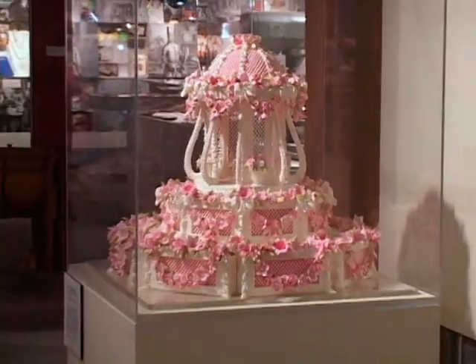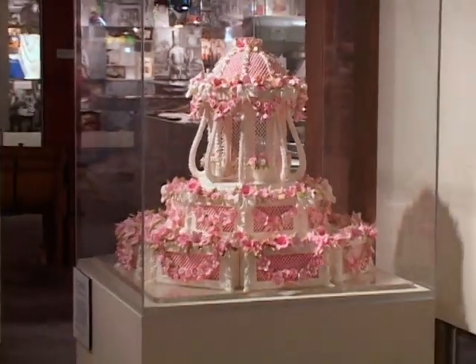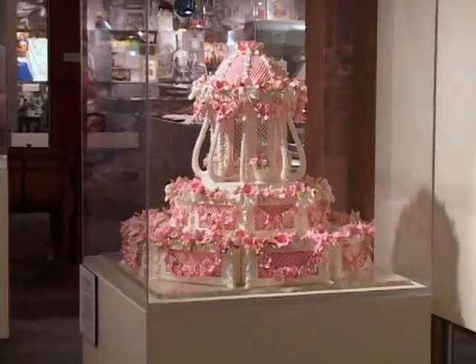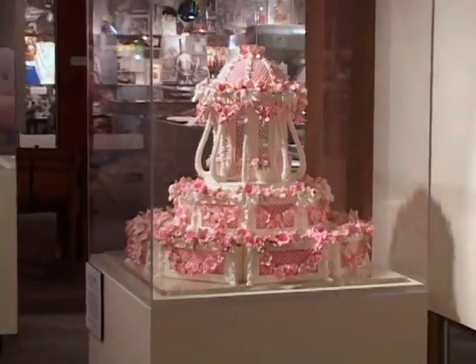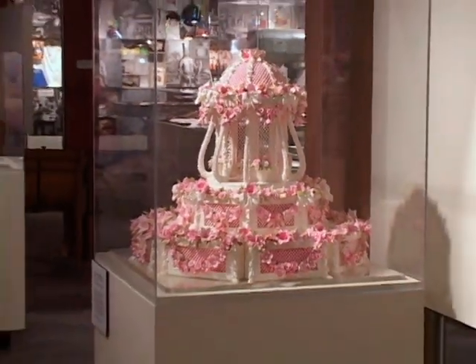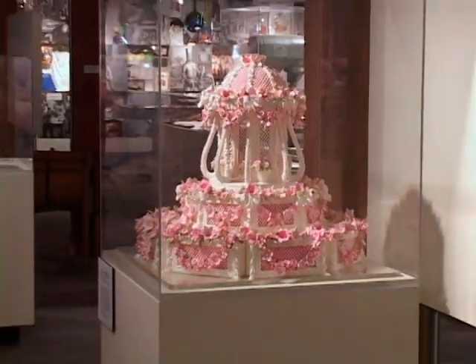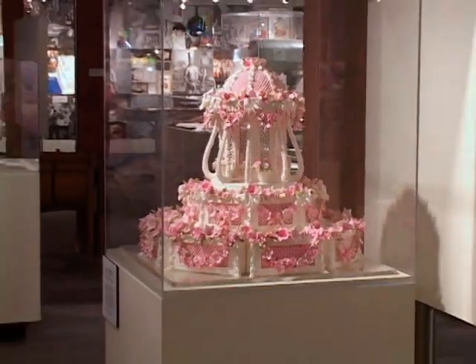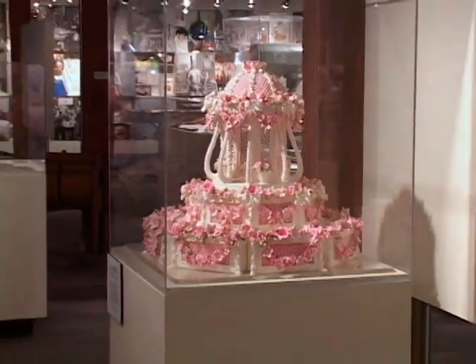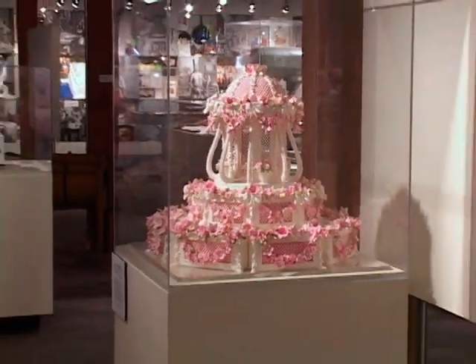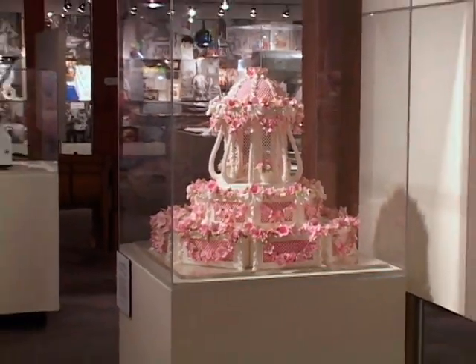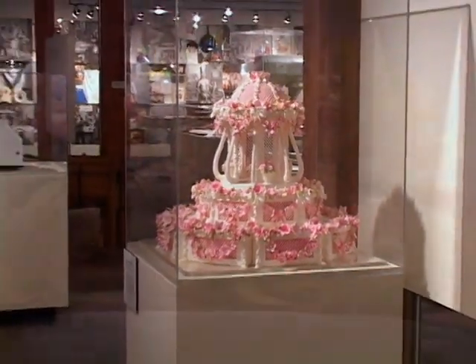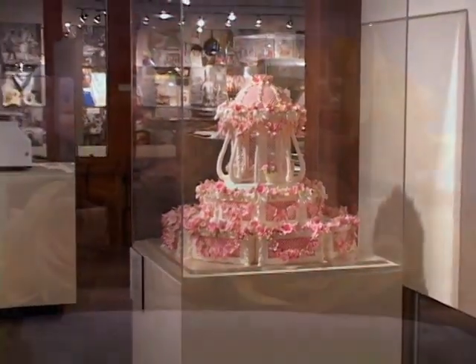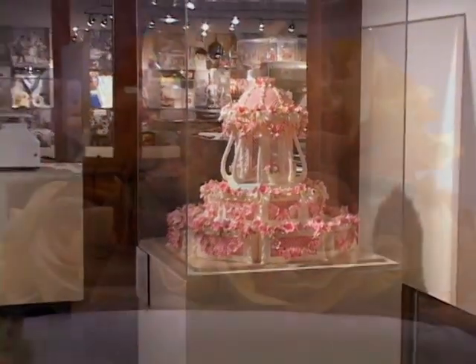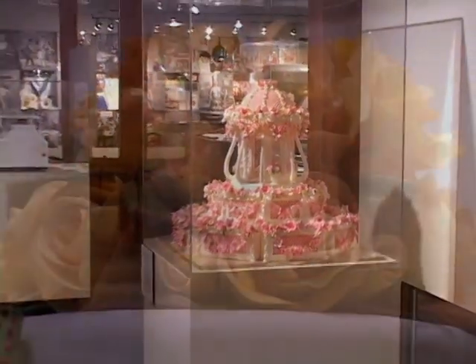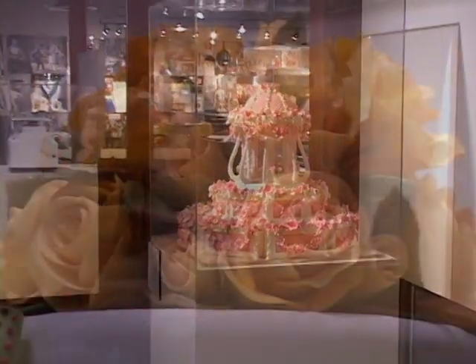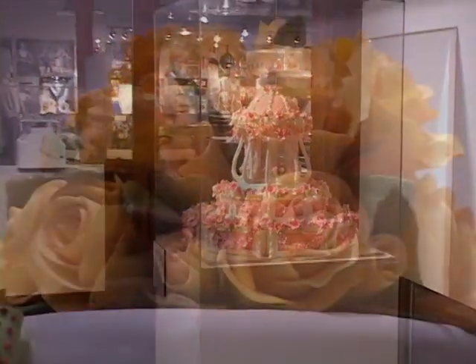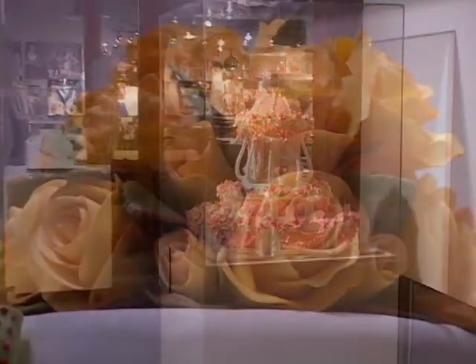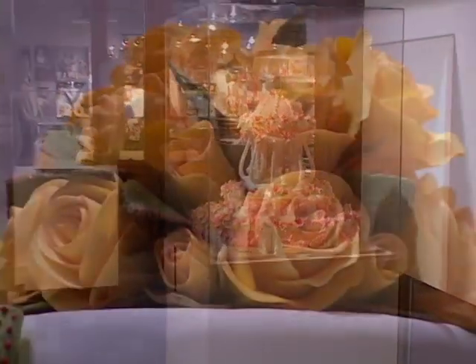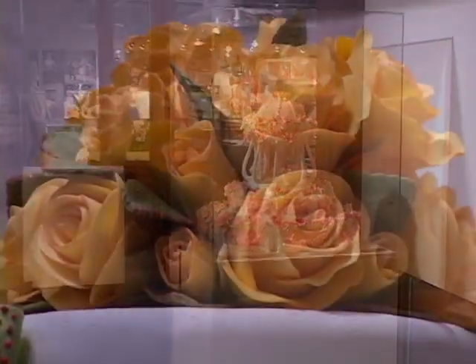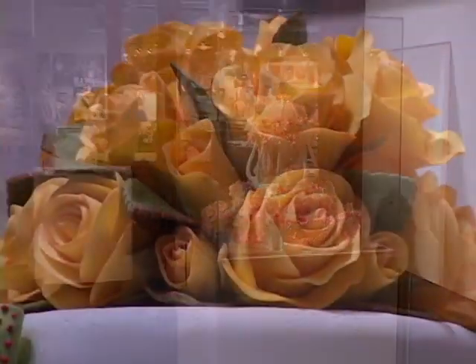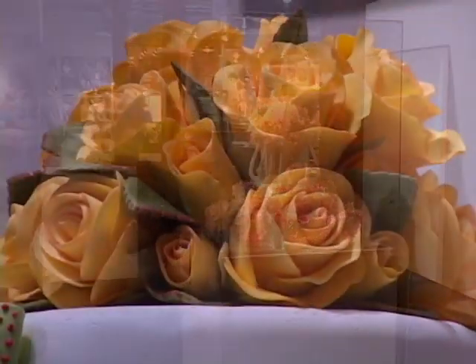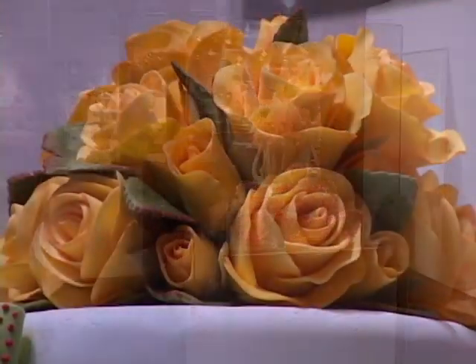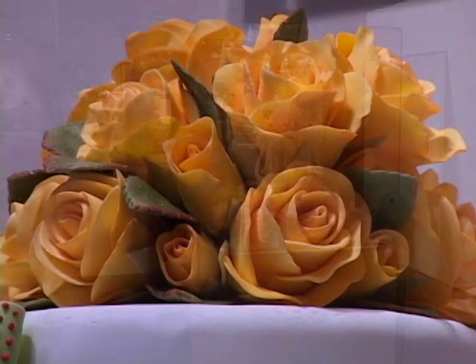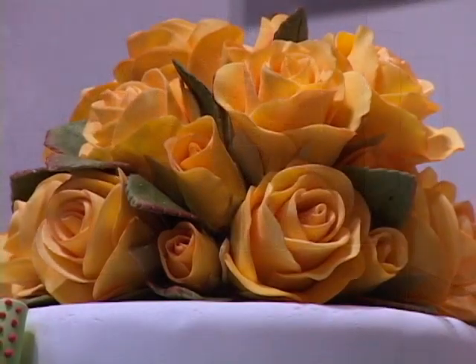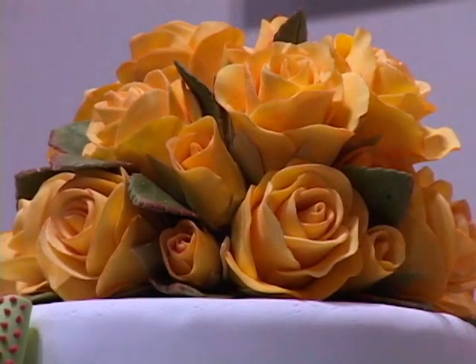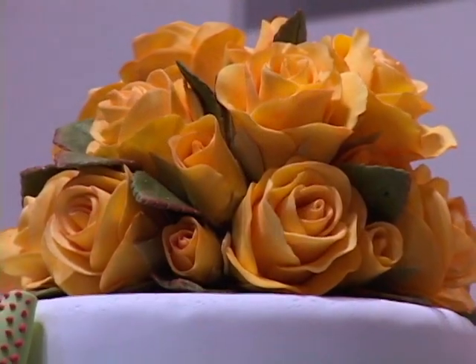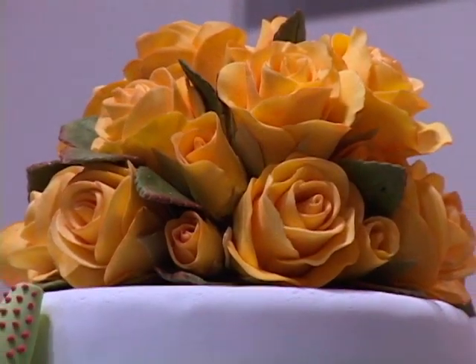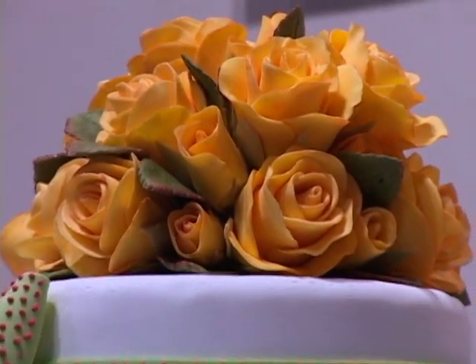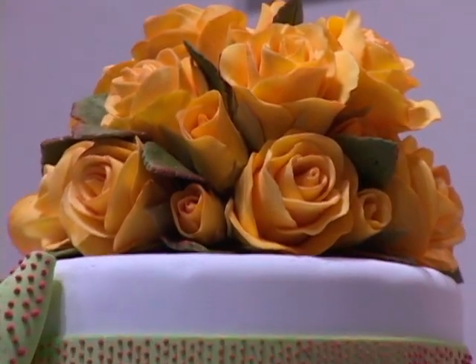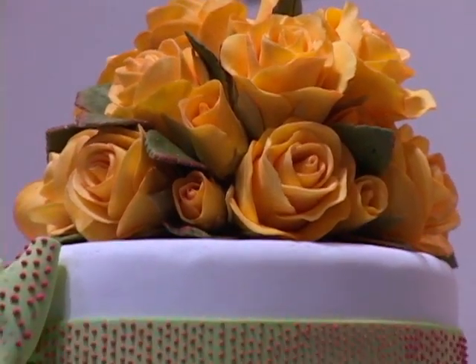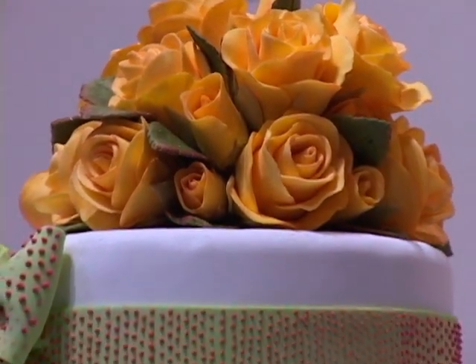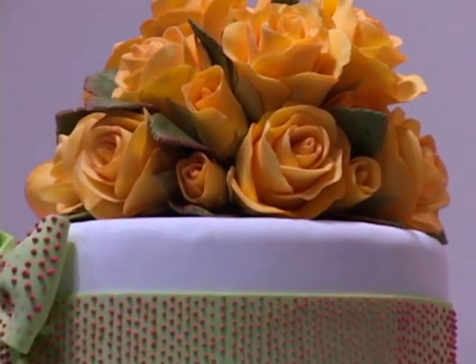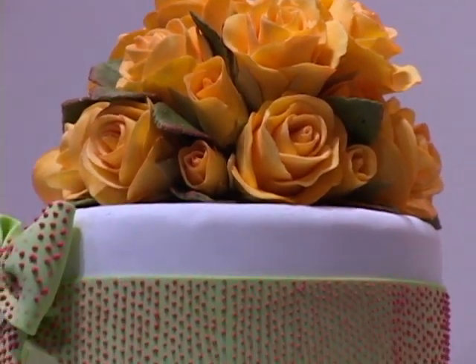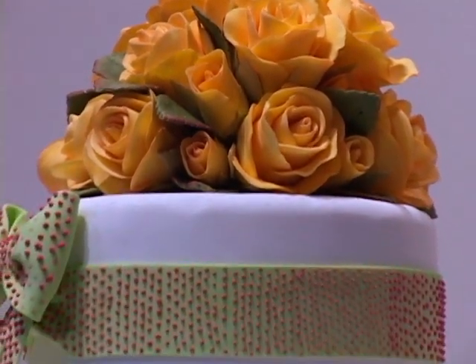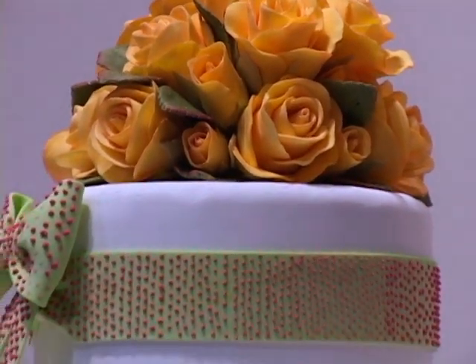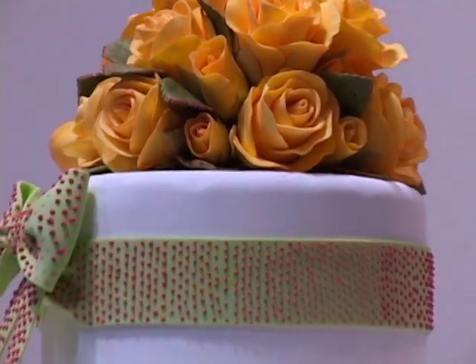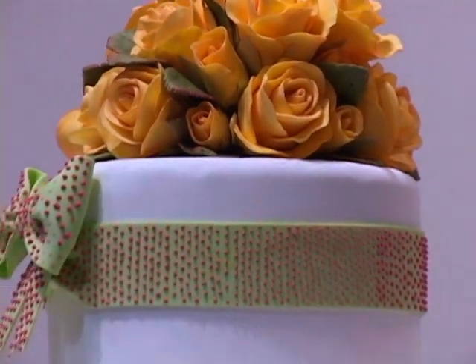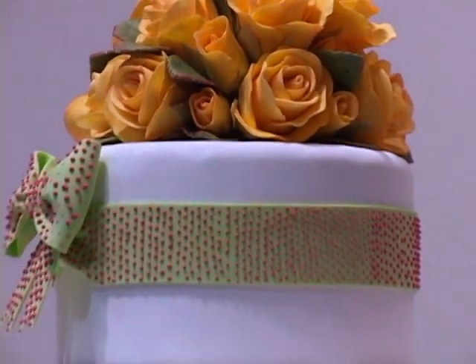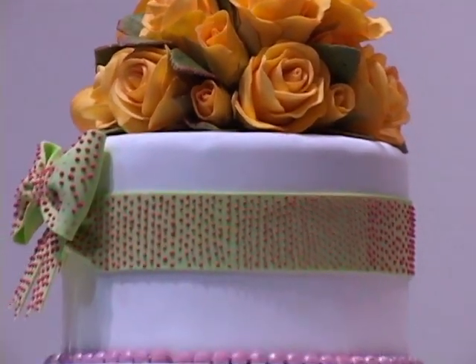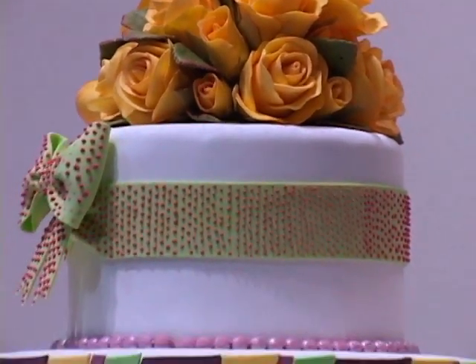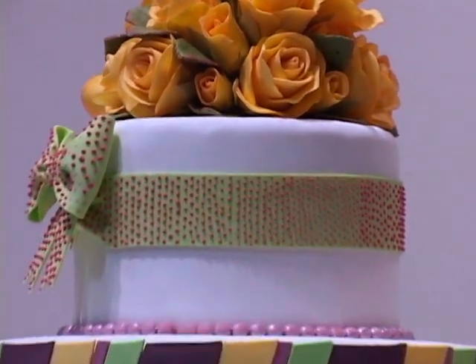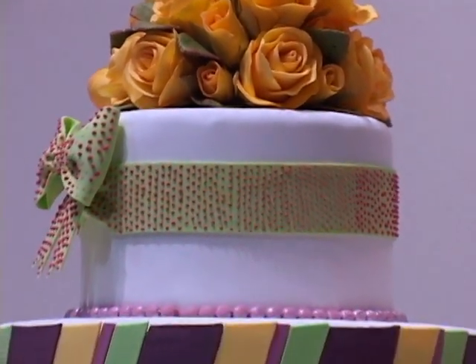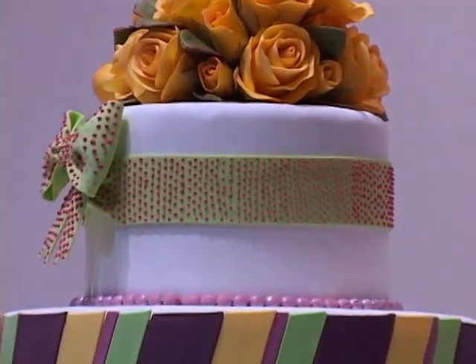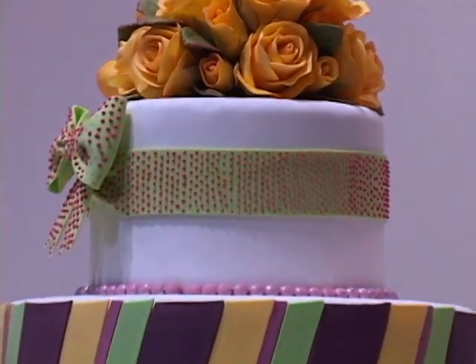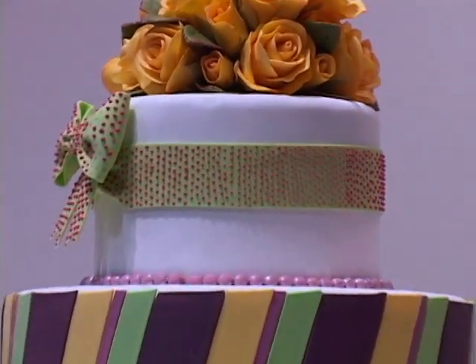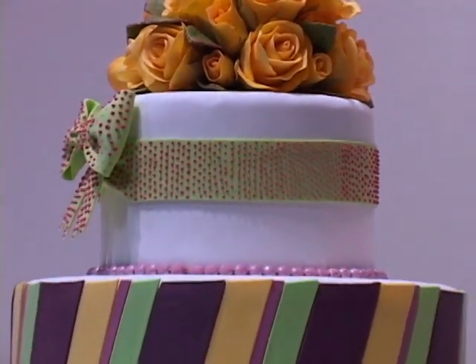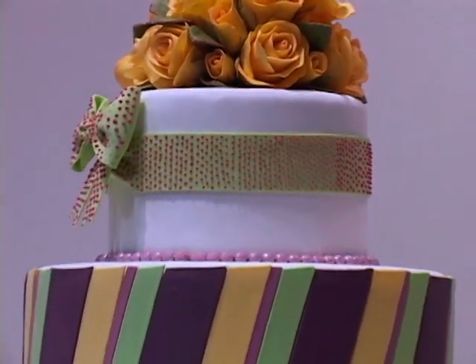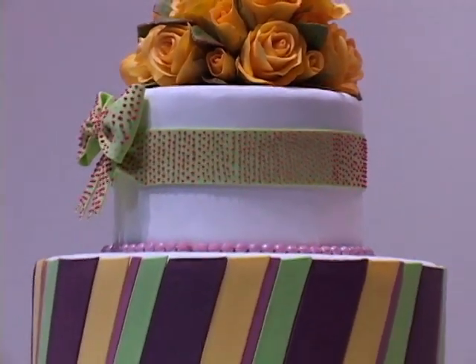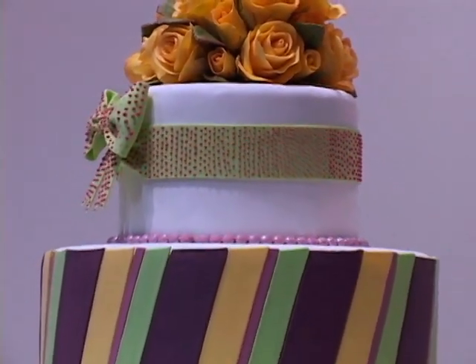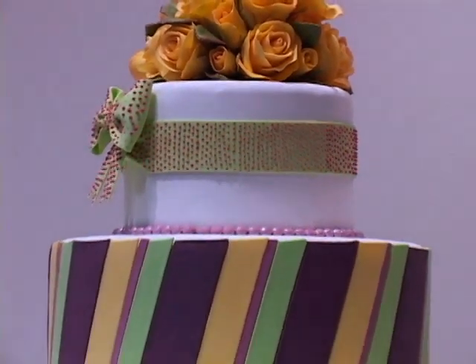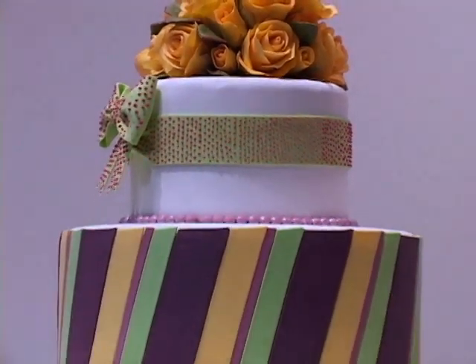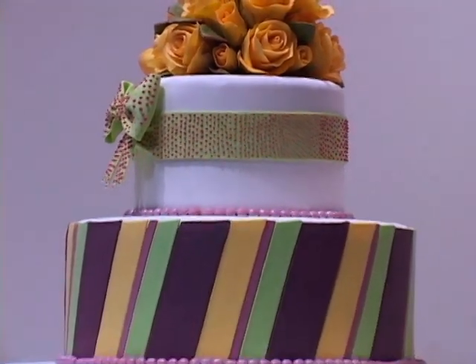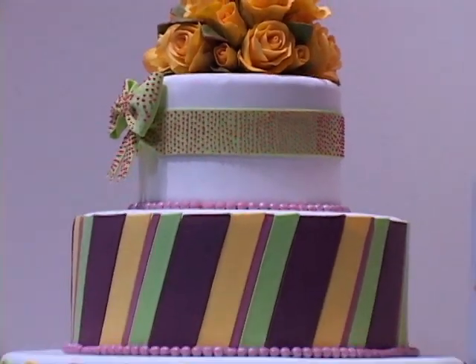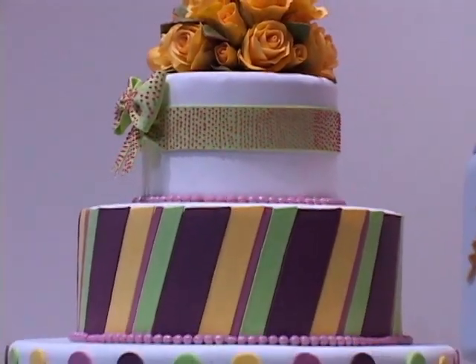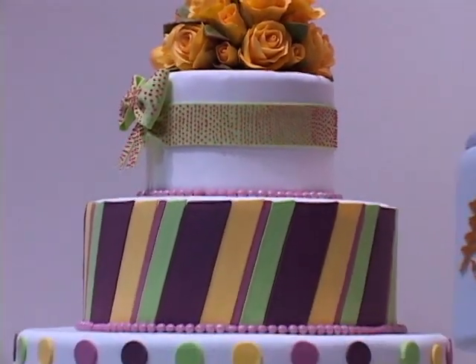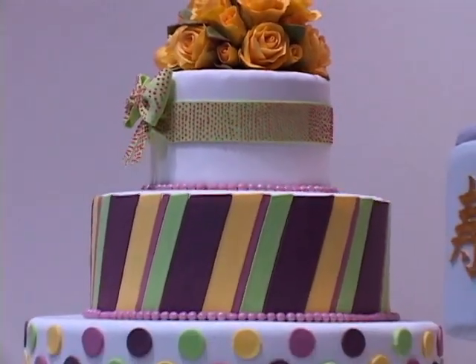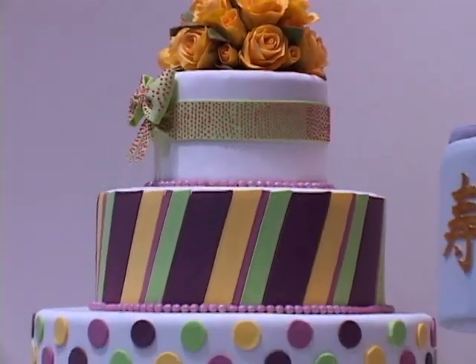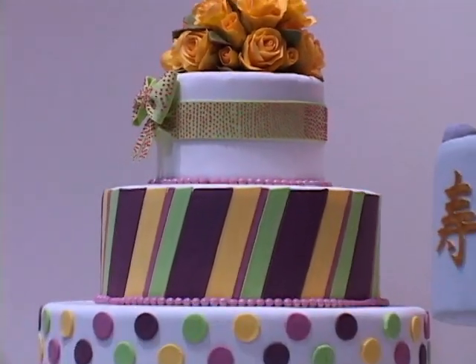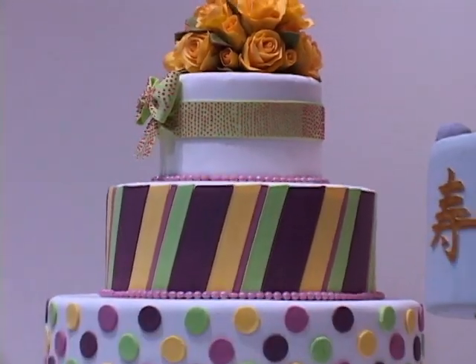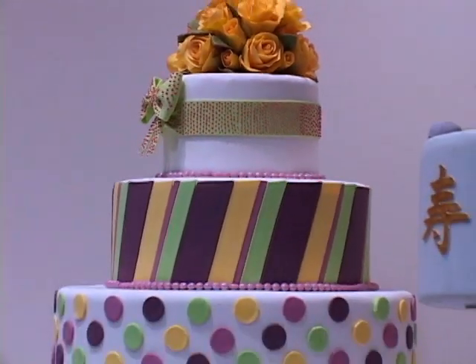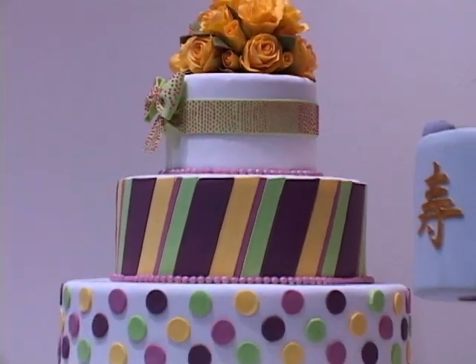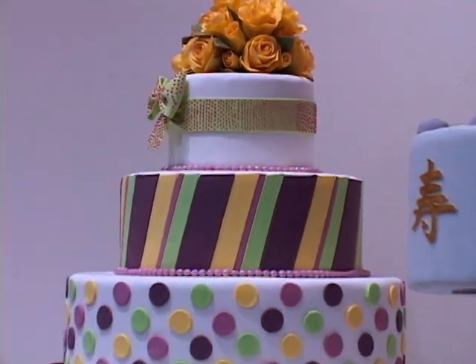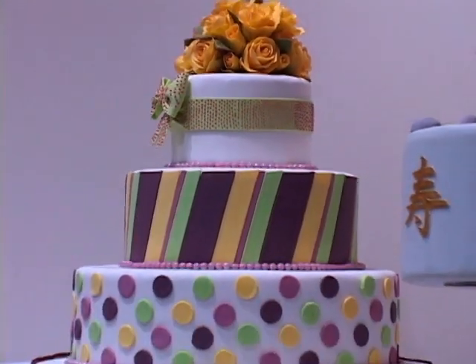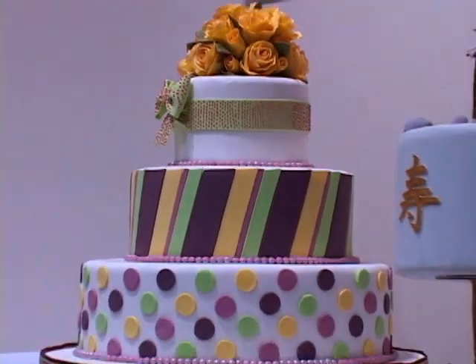There's a spectacular display of artistic wedding cakes. You can't eat these though — they're all museum pieces.